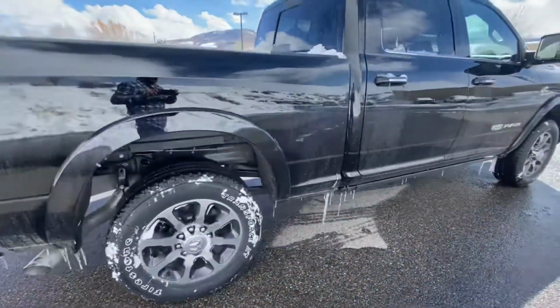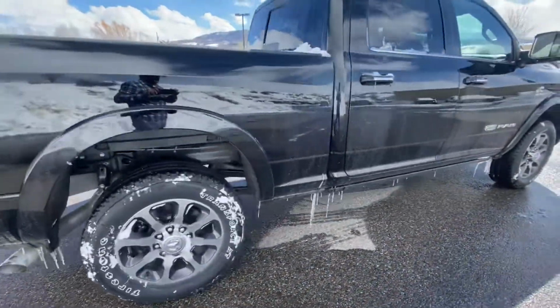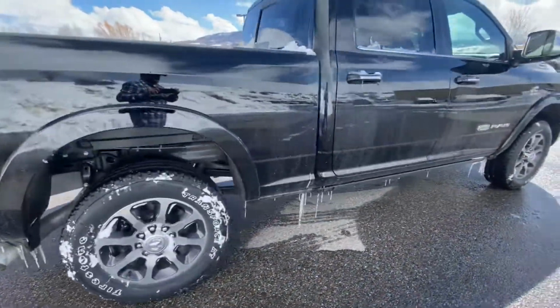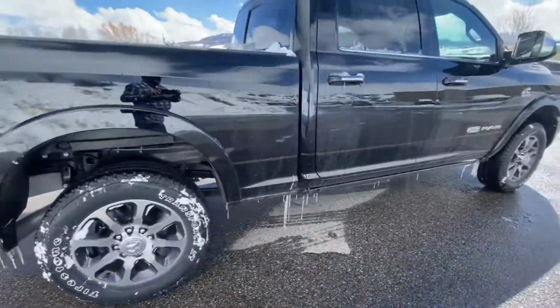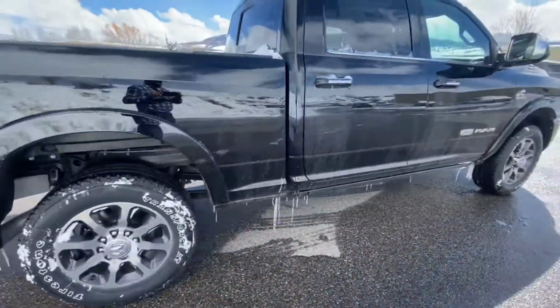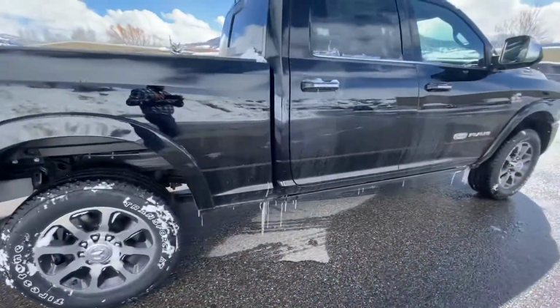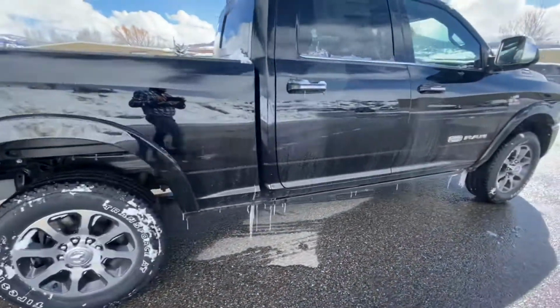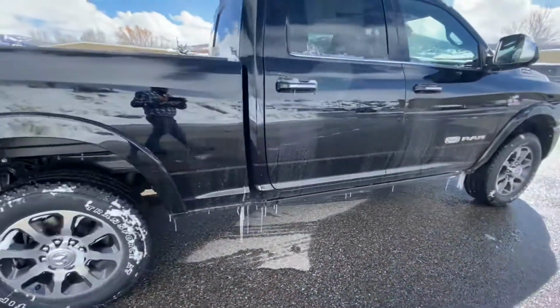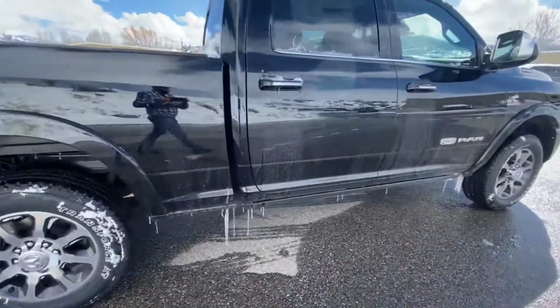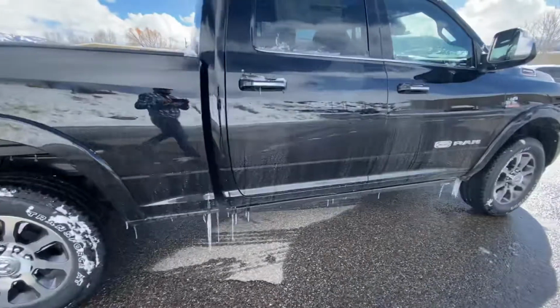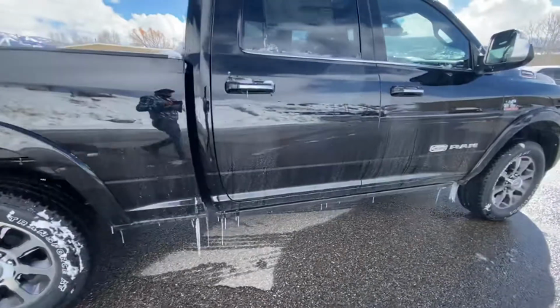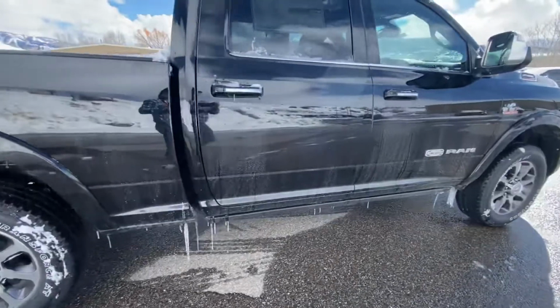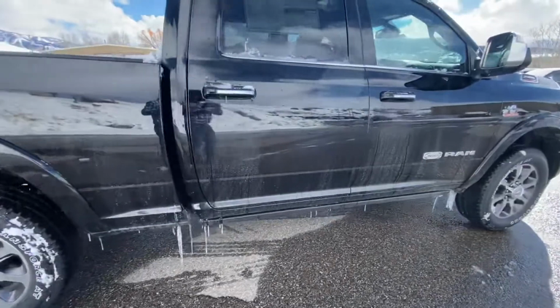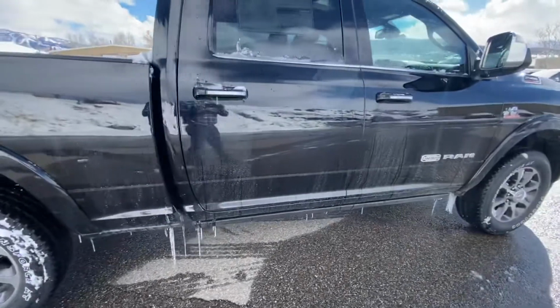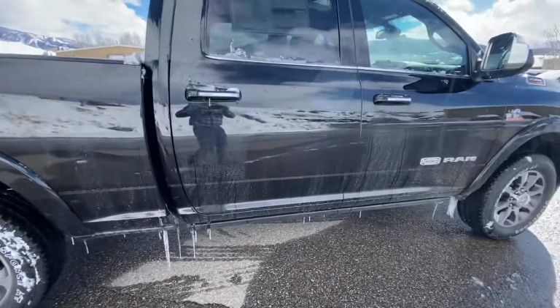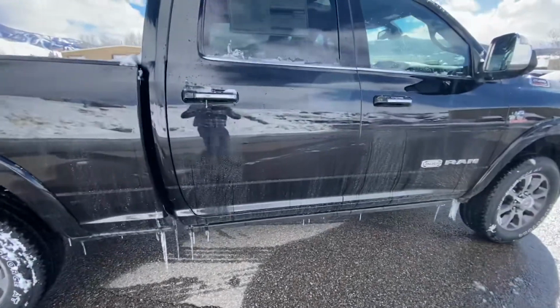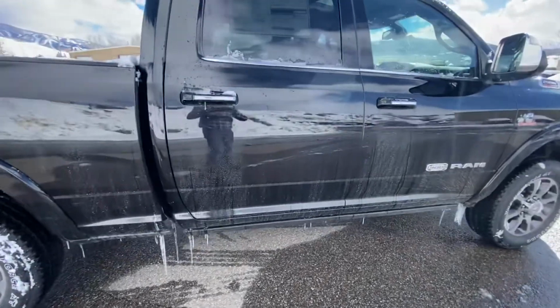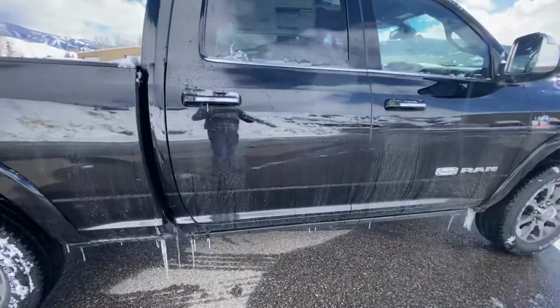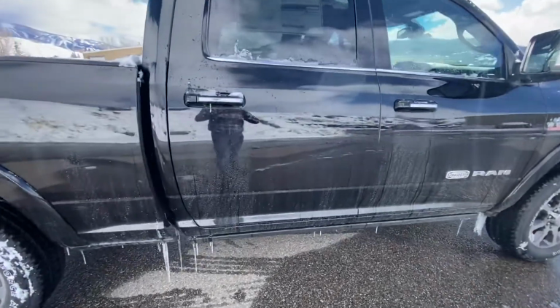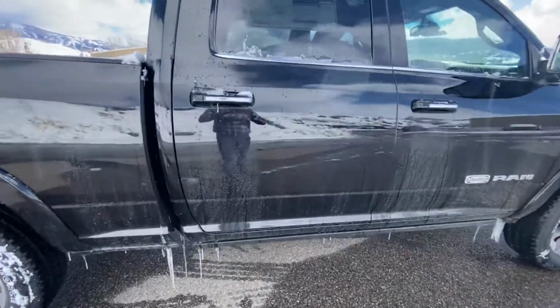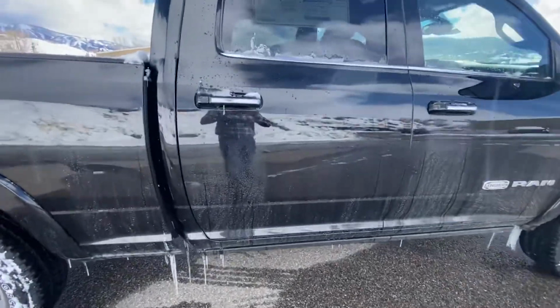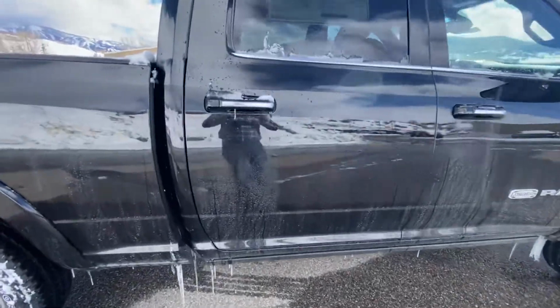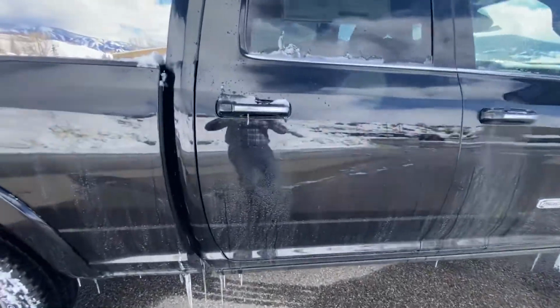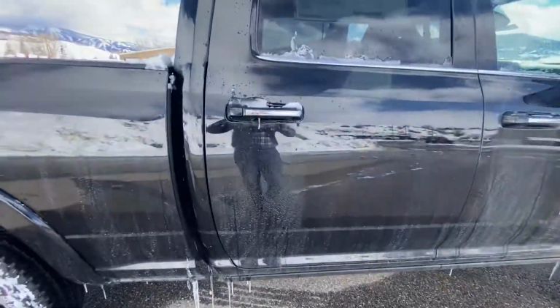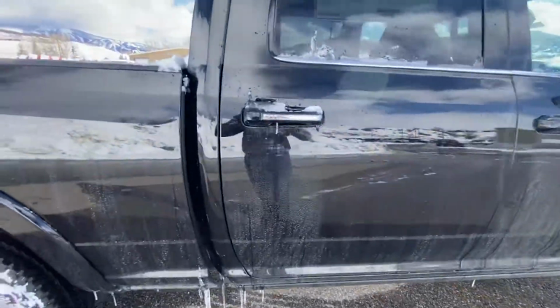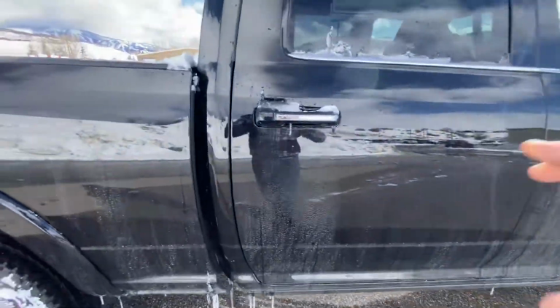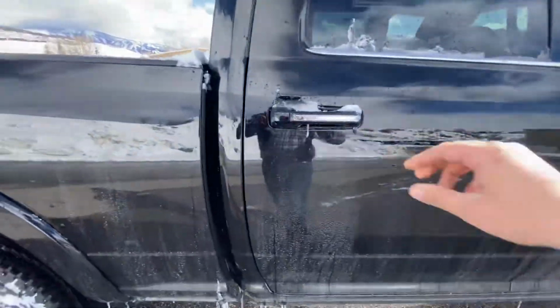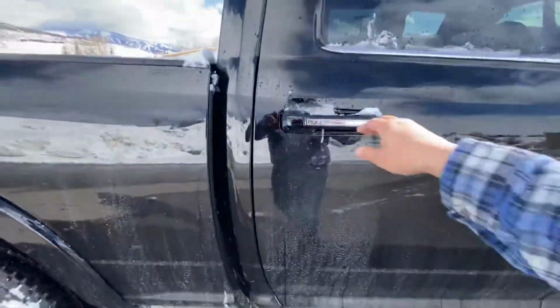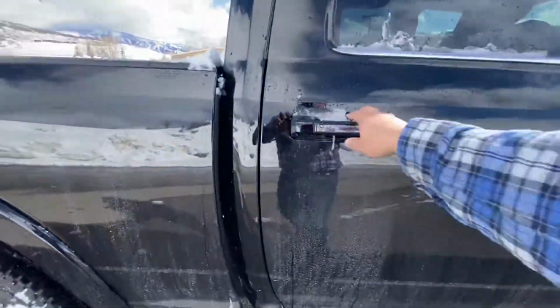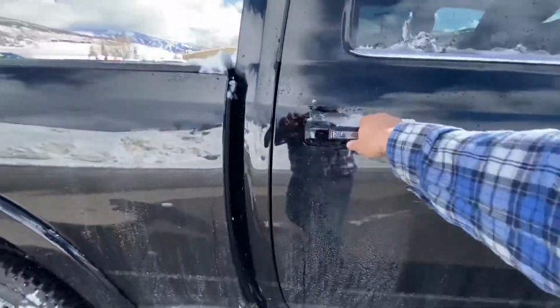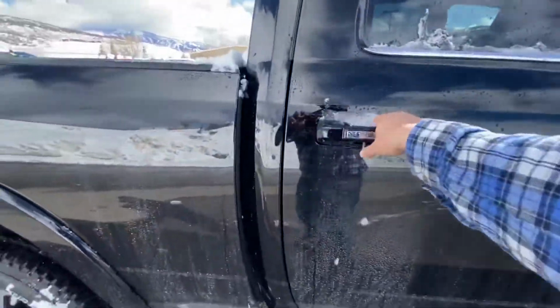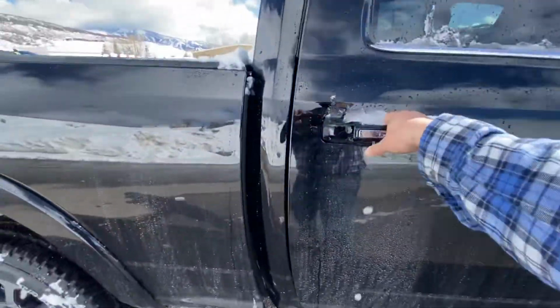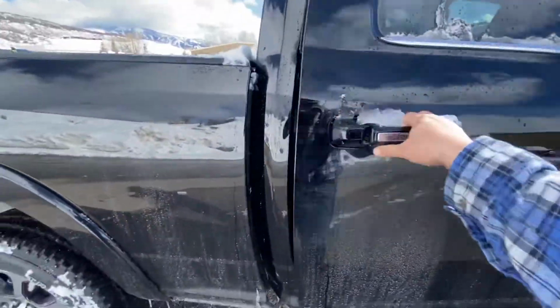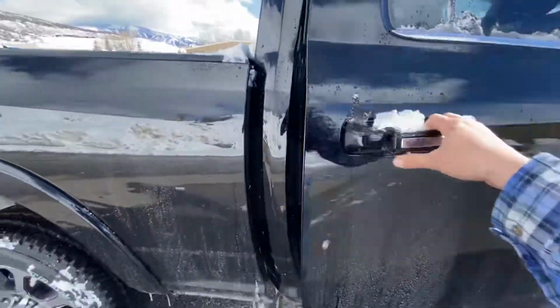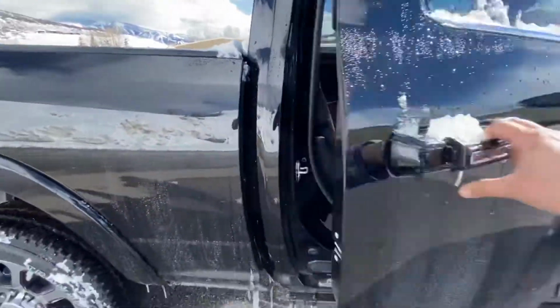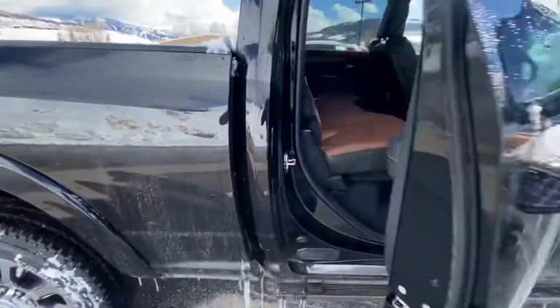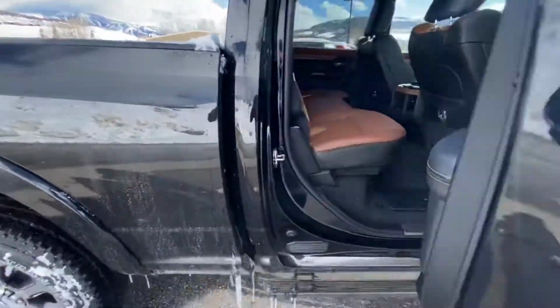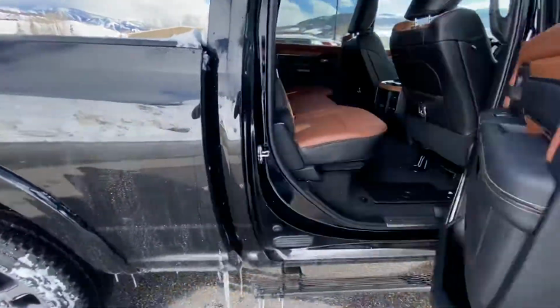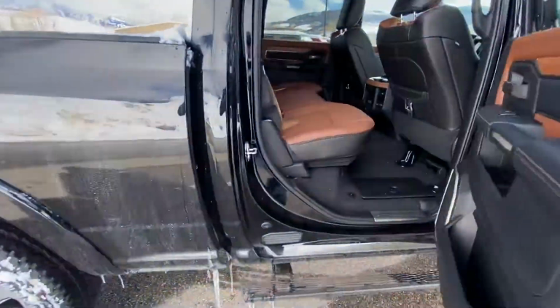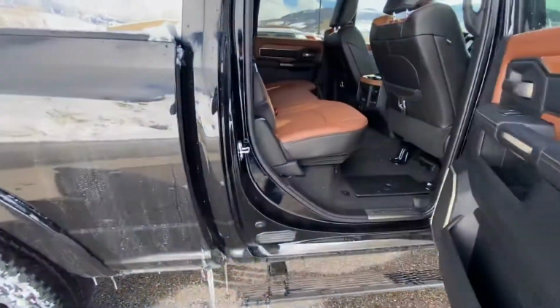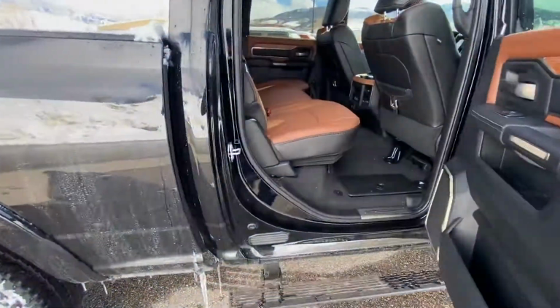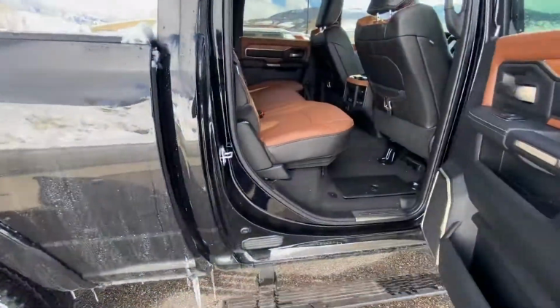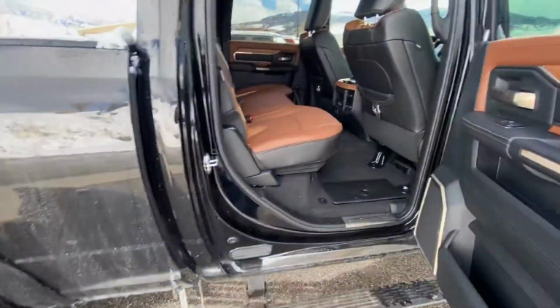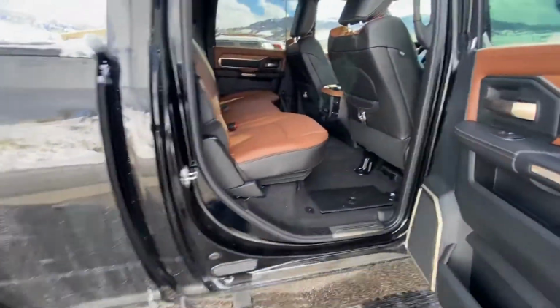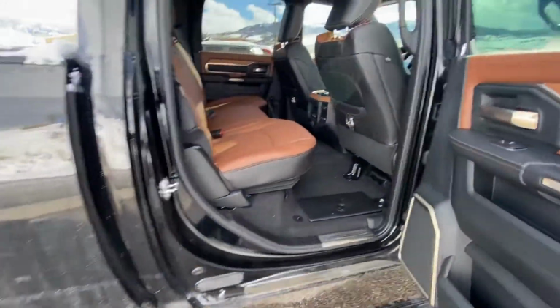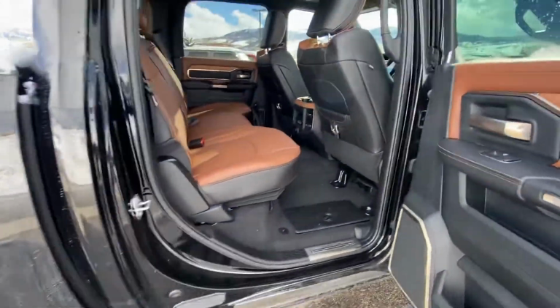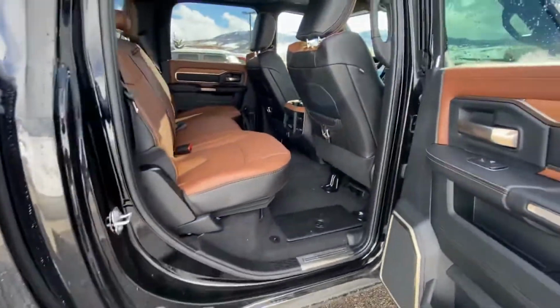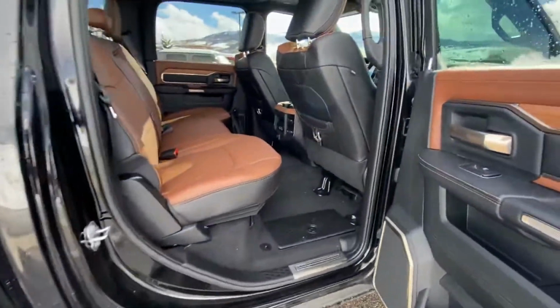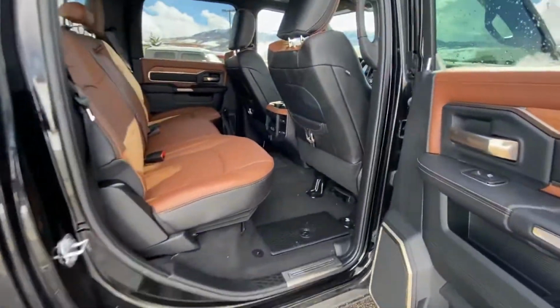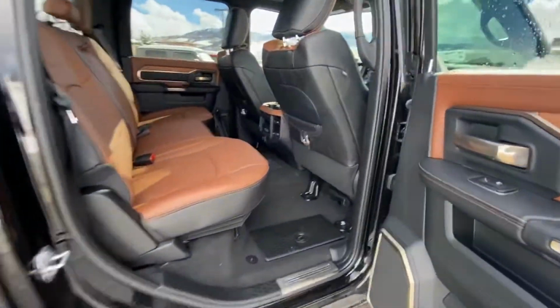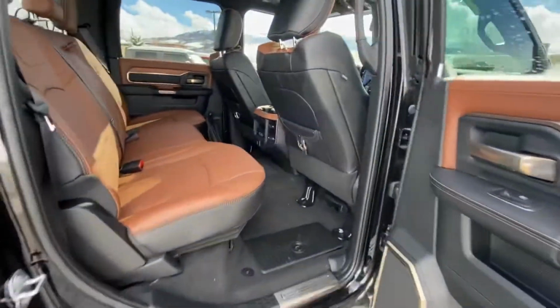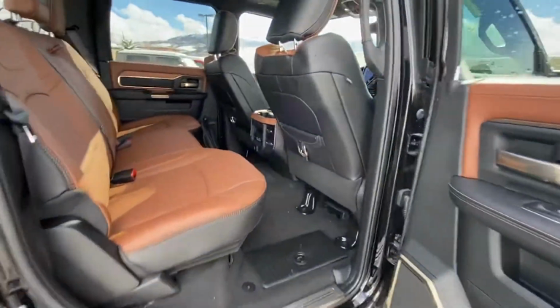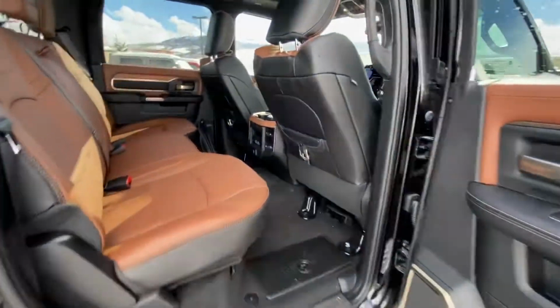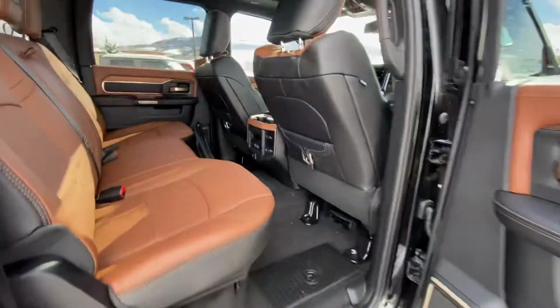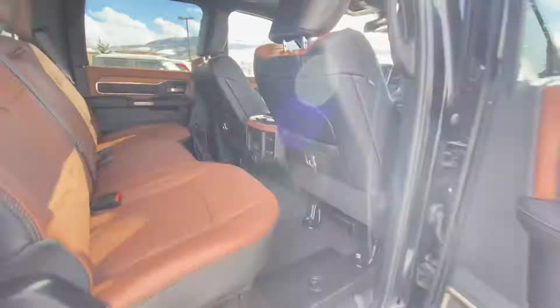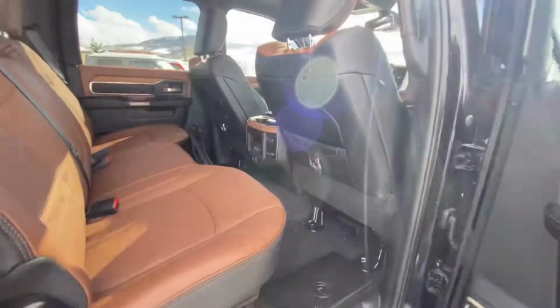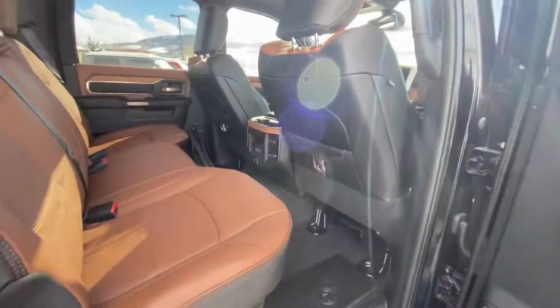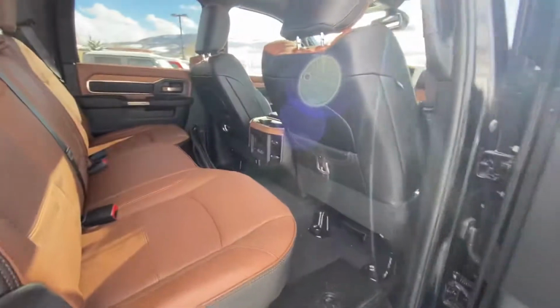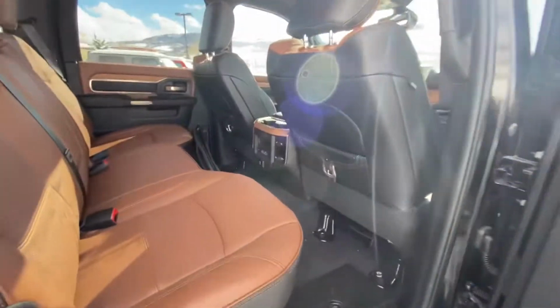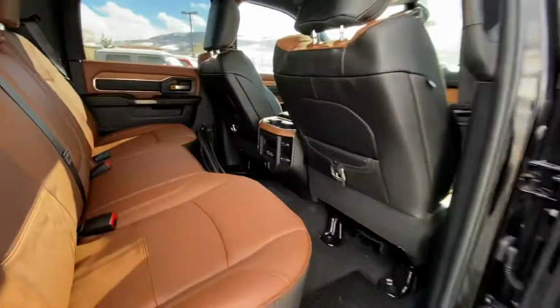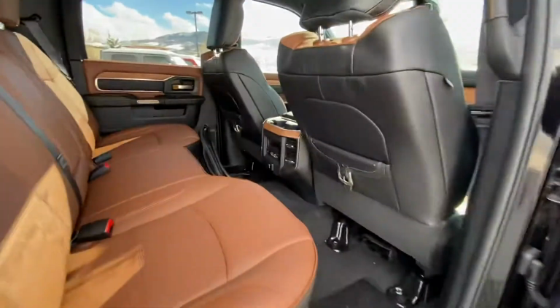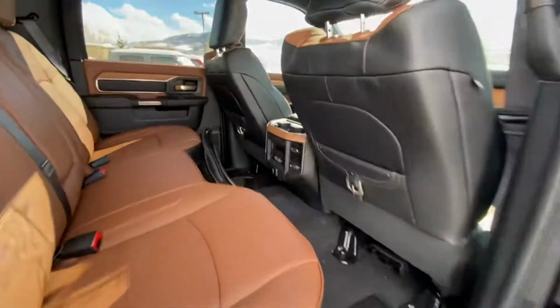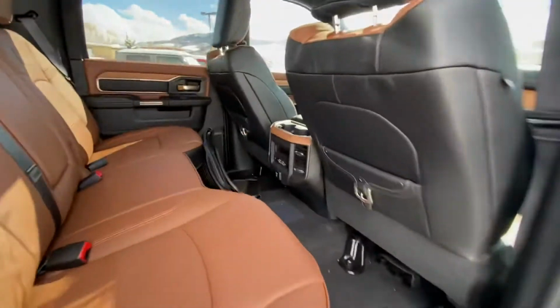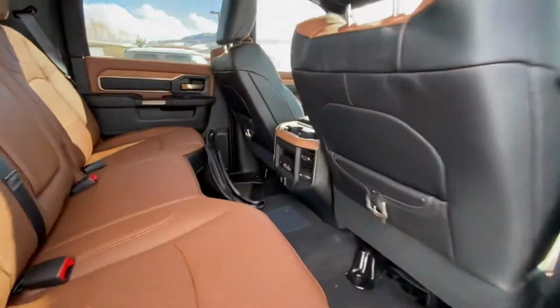It's the diamond black. Let's go ahead and pop the back seat here. Again, it's the Limited Longhorn.